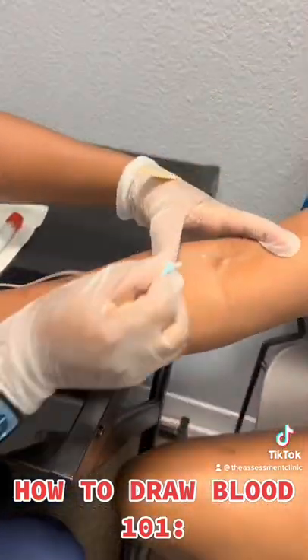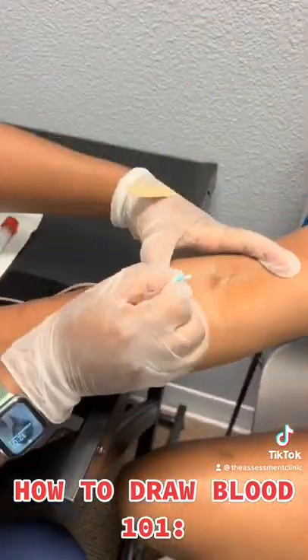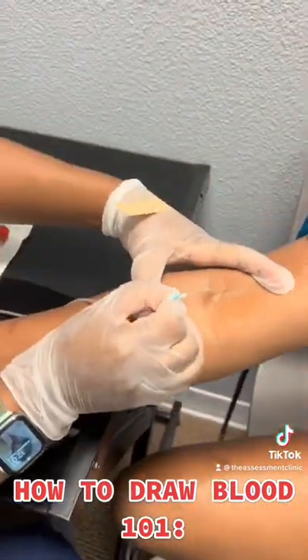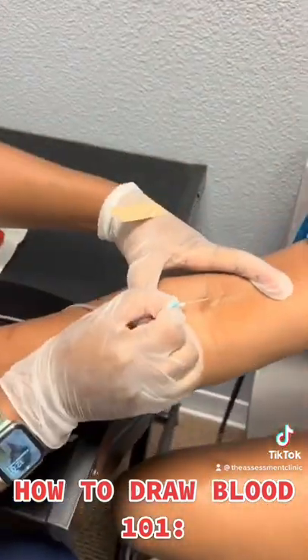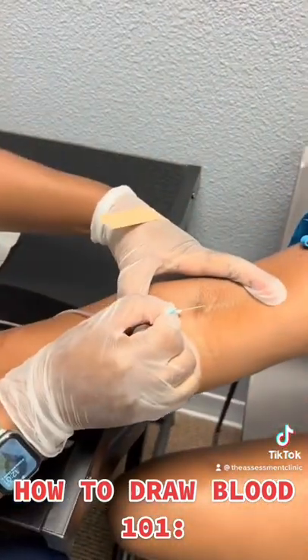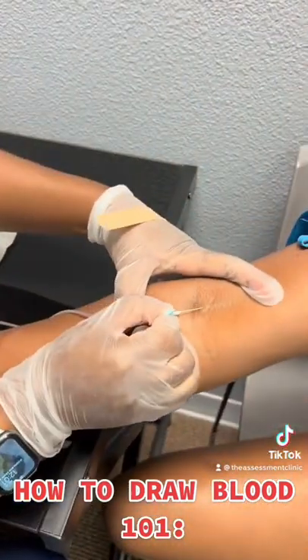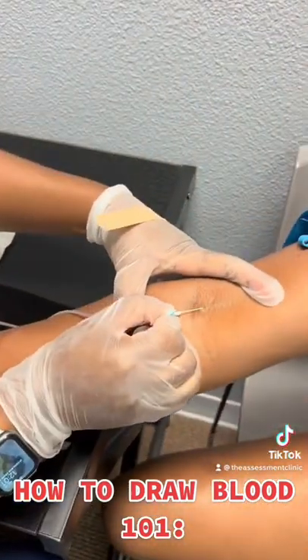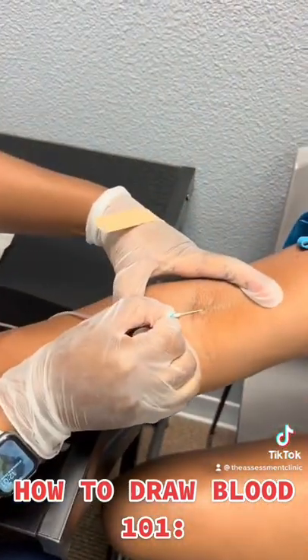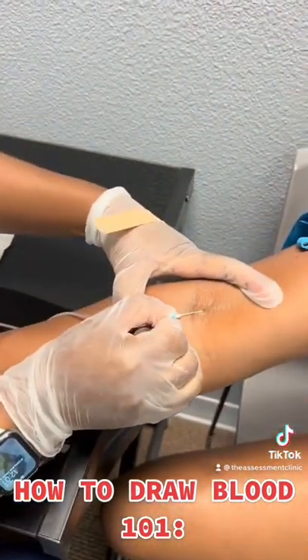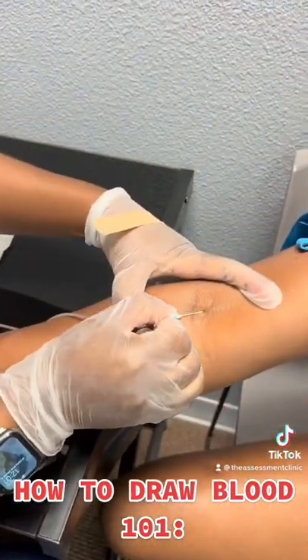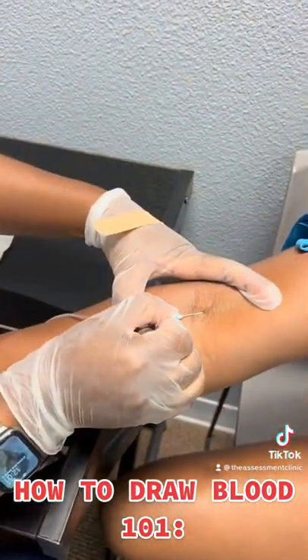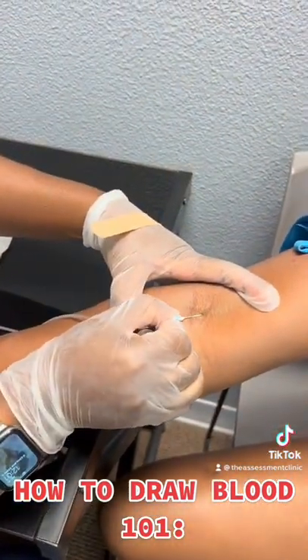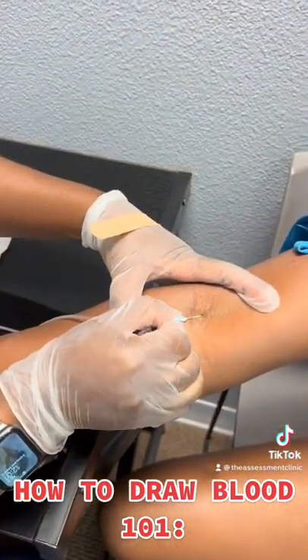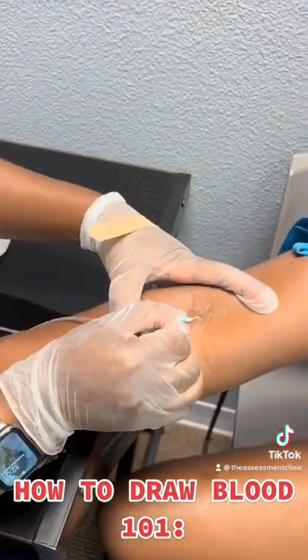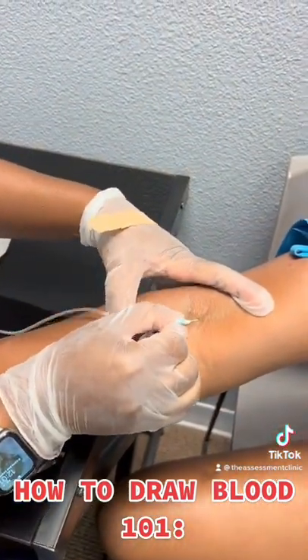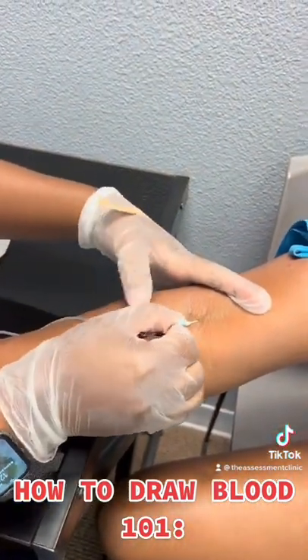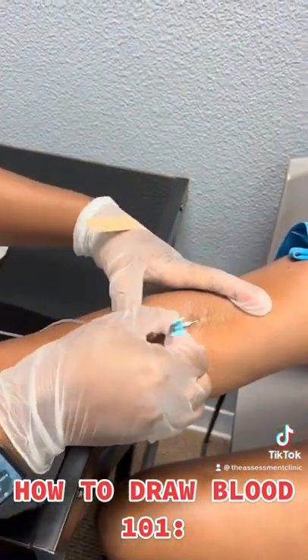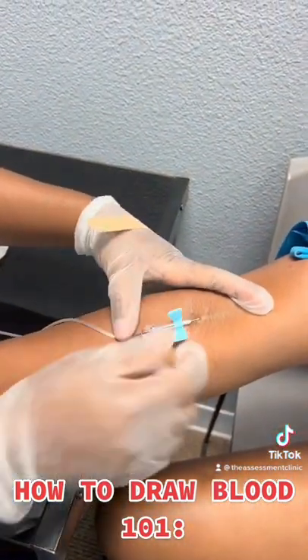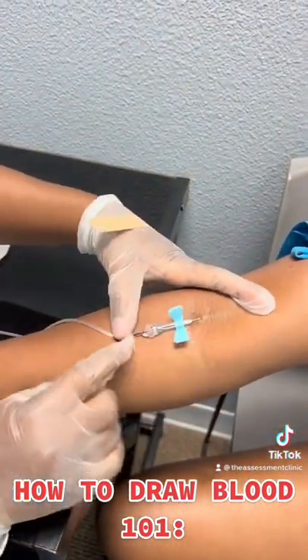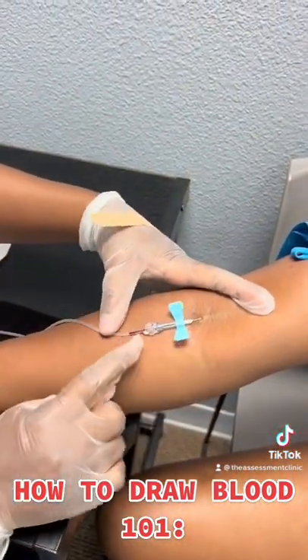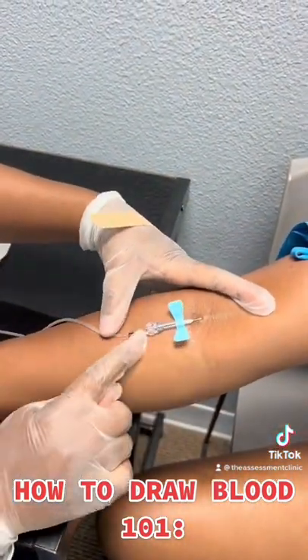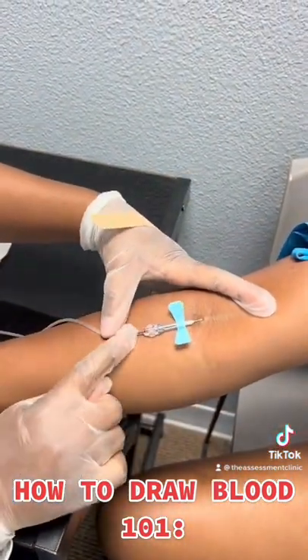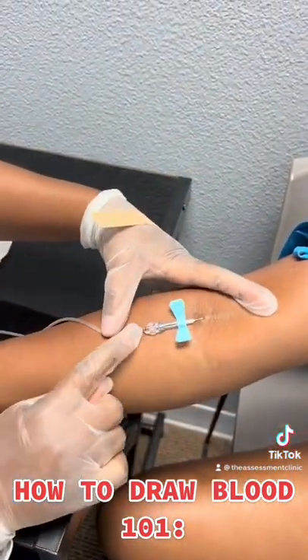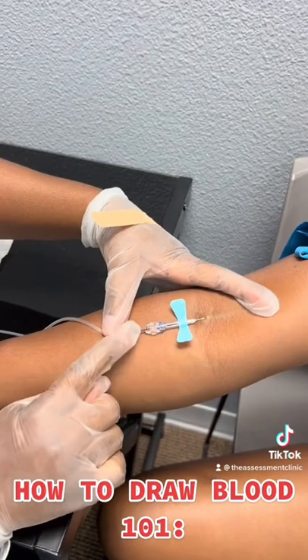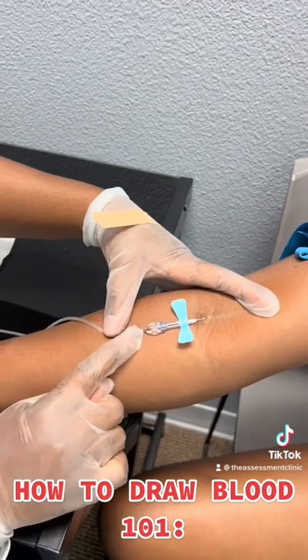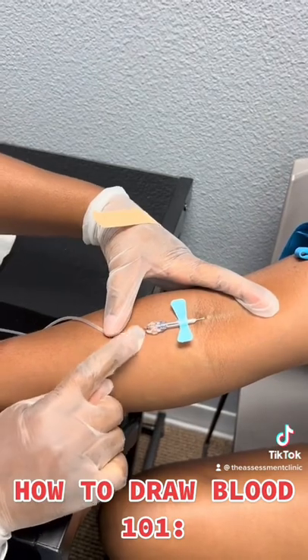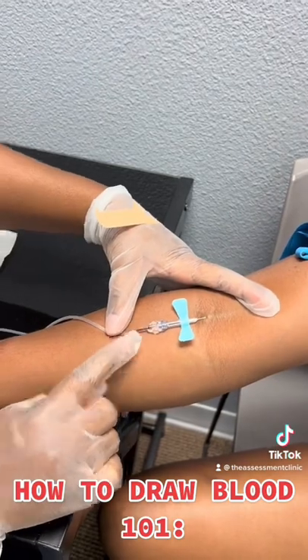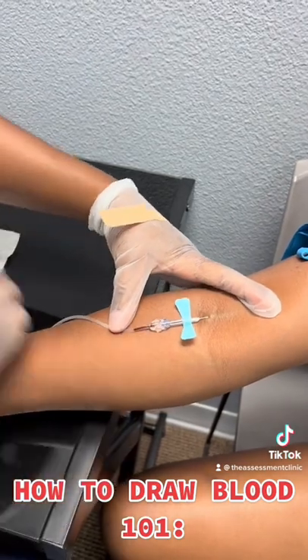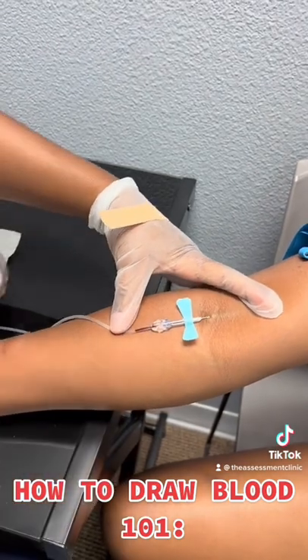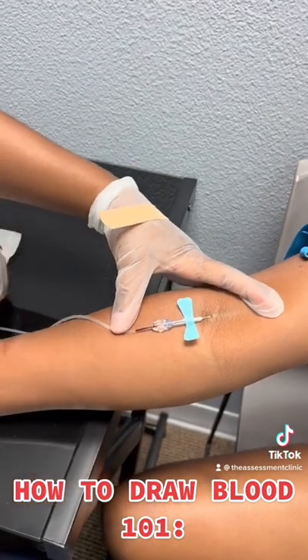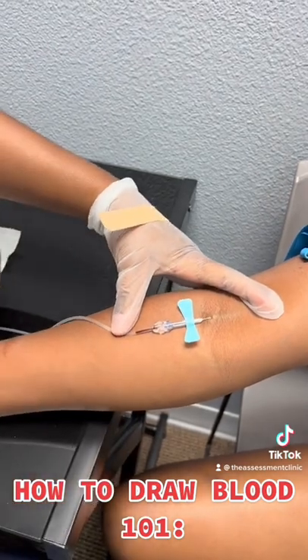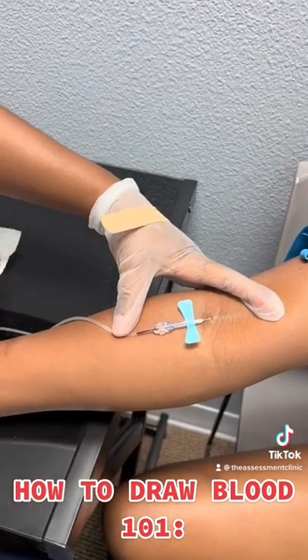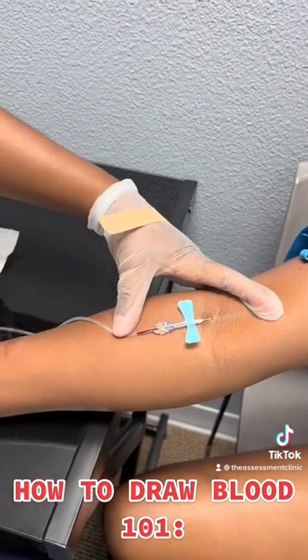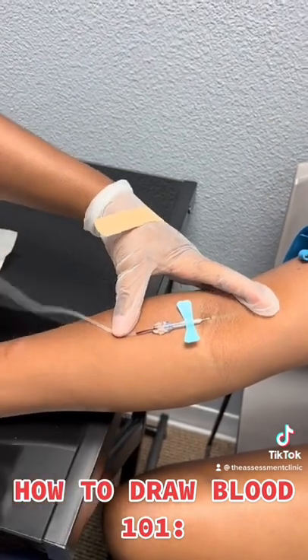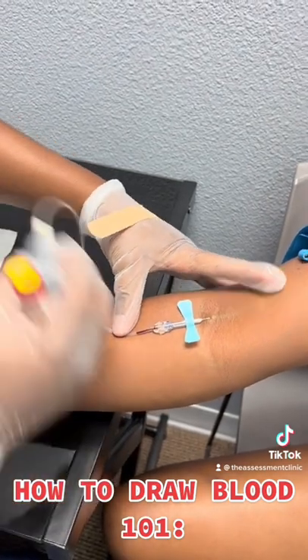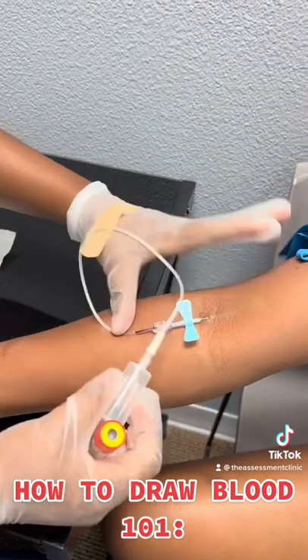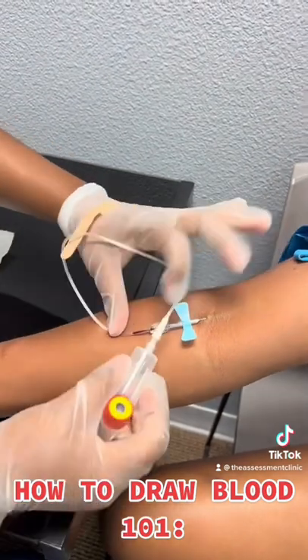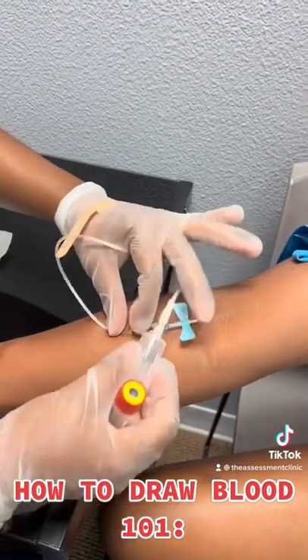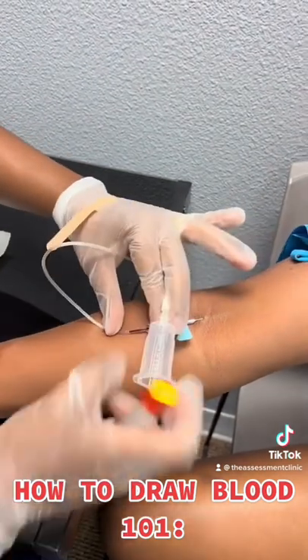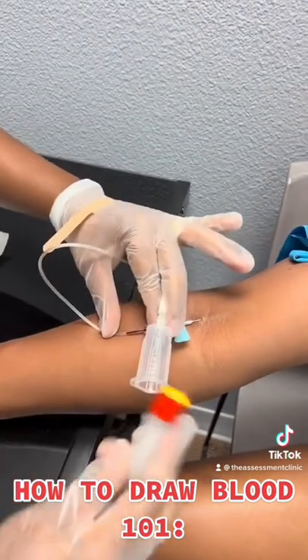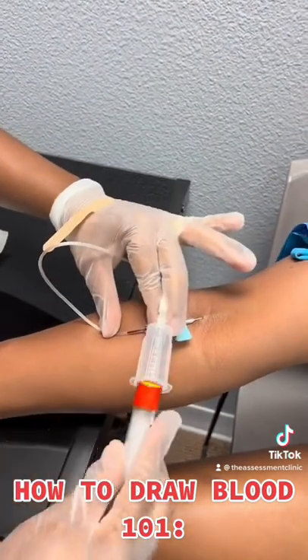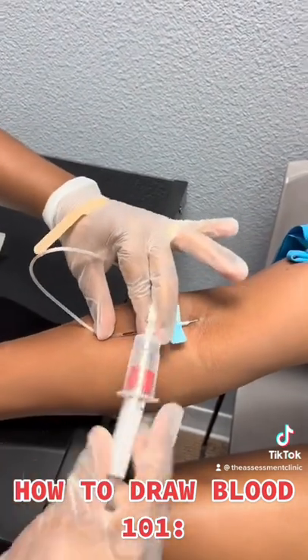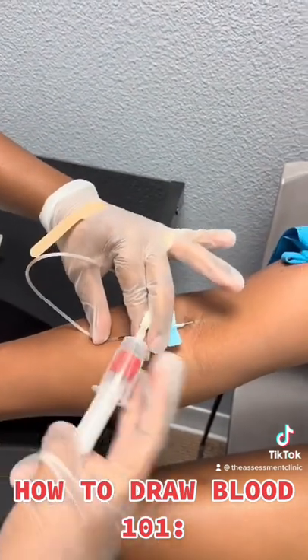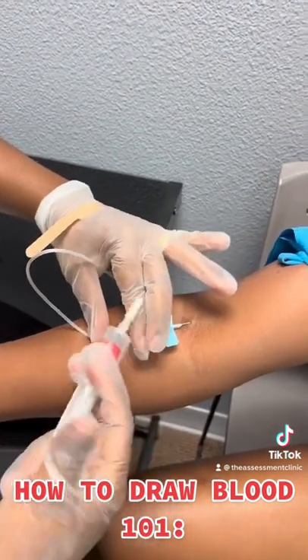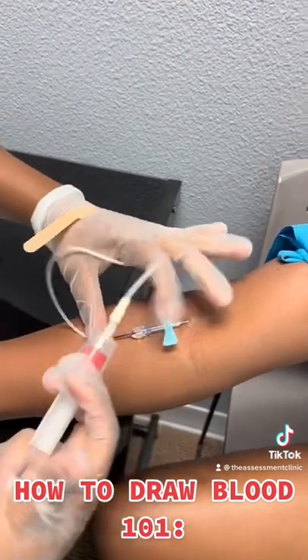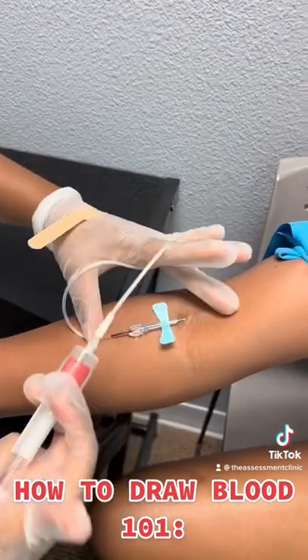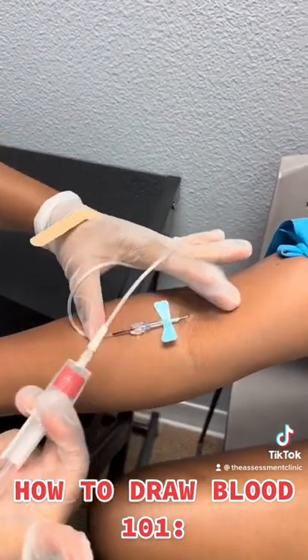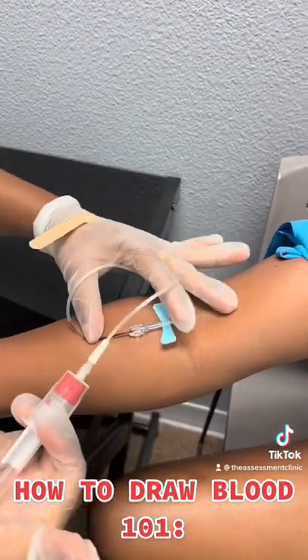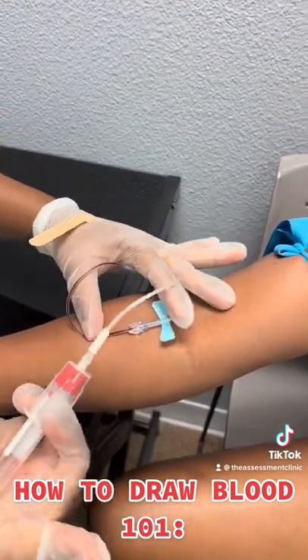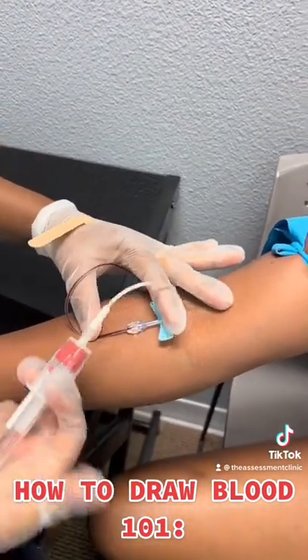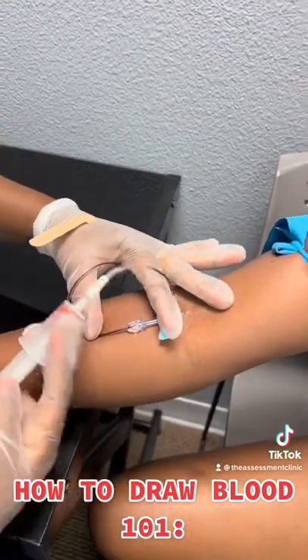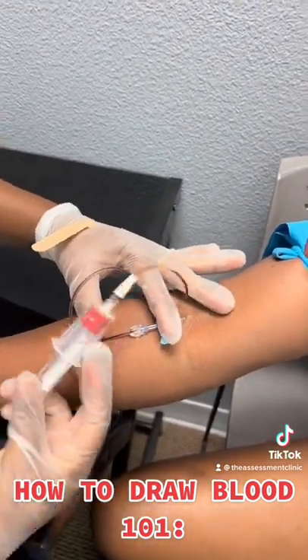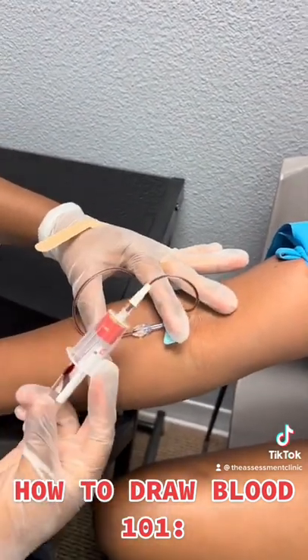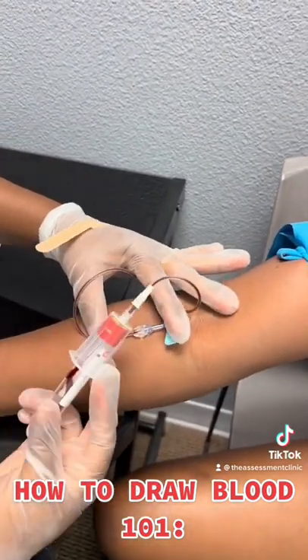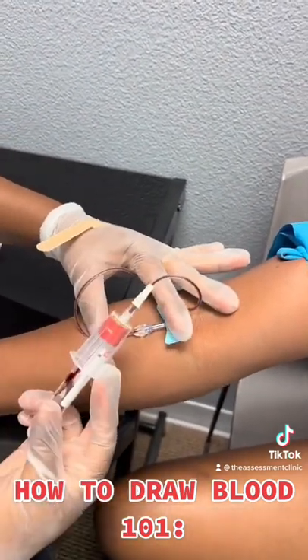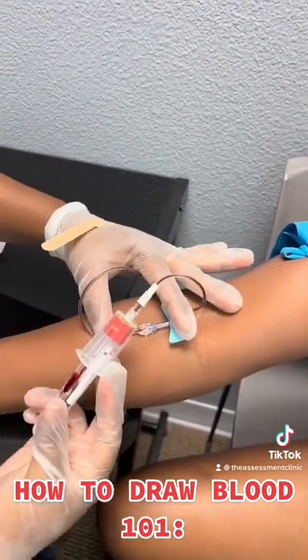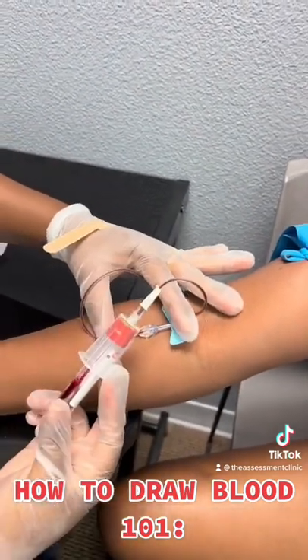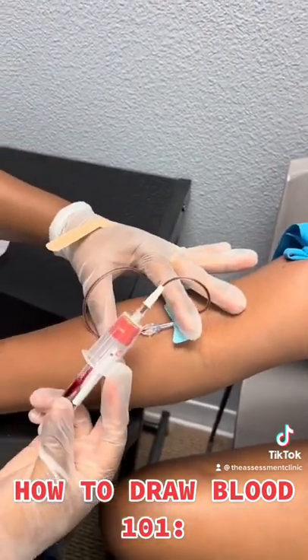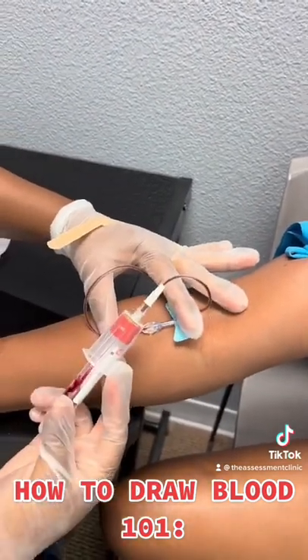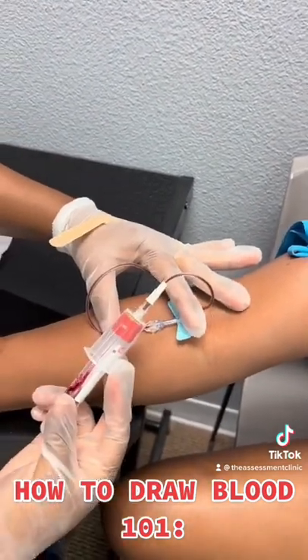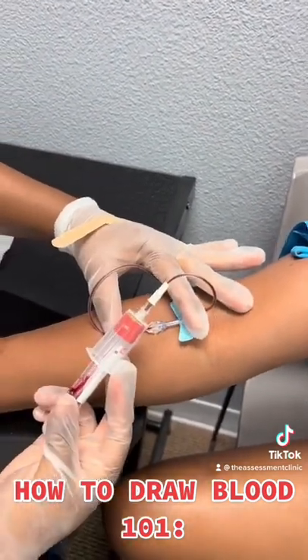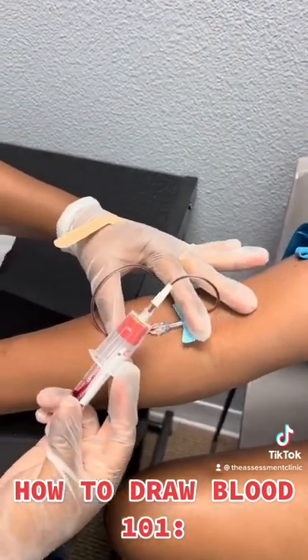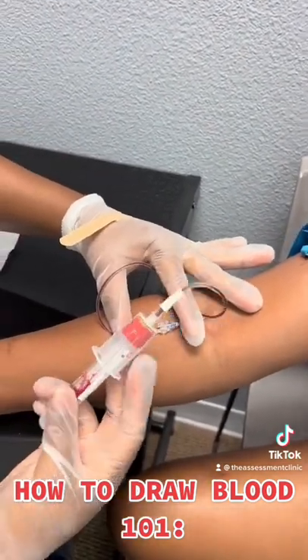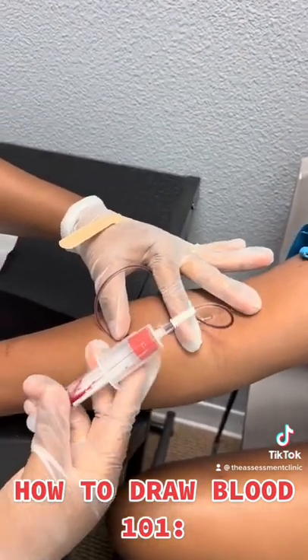Insert the needle, watch for a flash, use the tubing and the vacutainer to collect the blood.